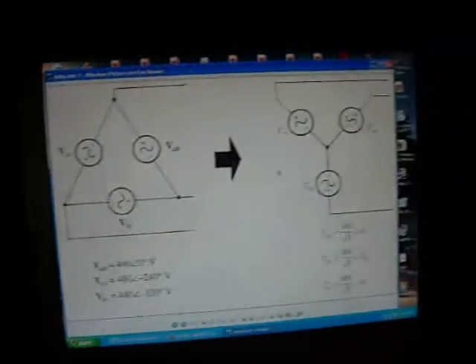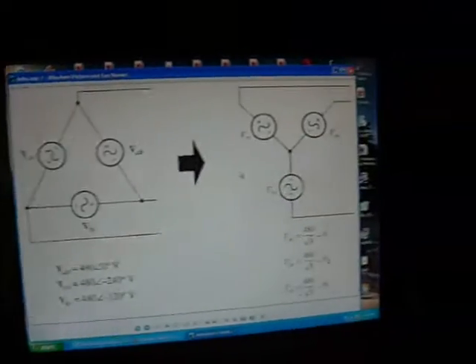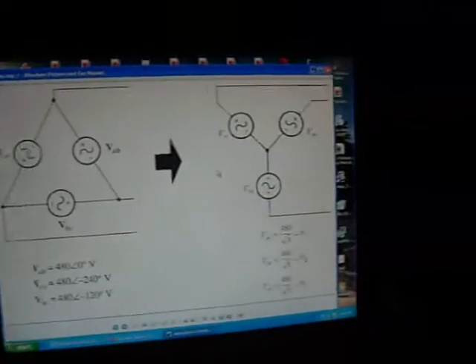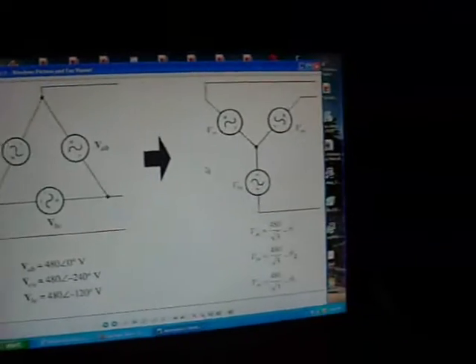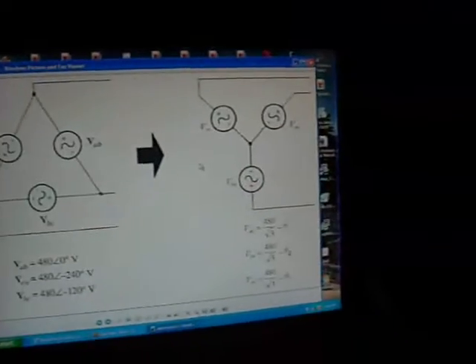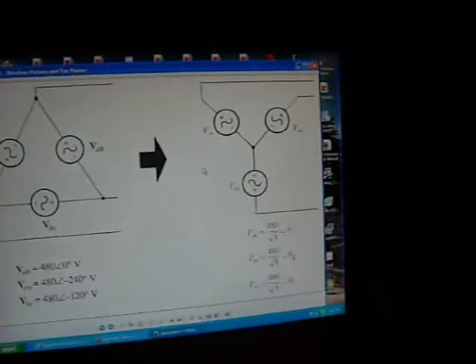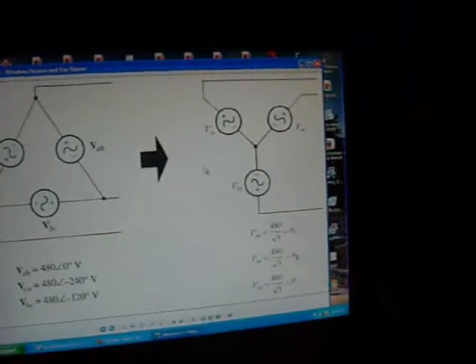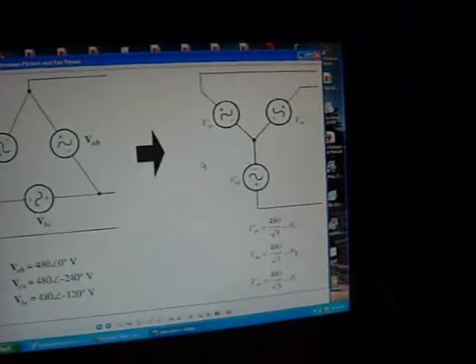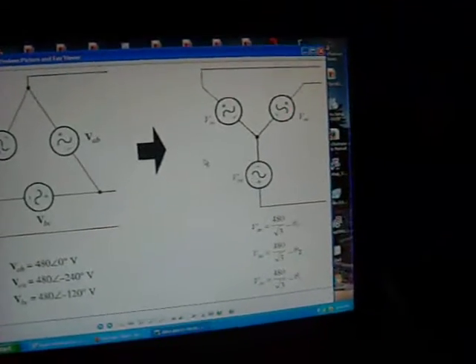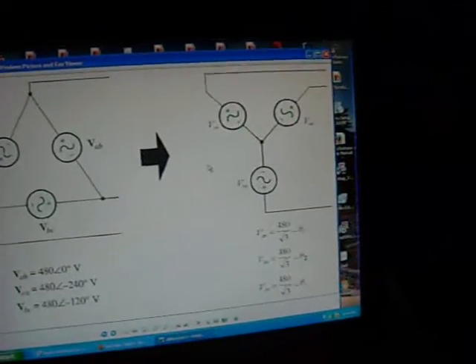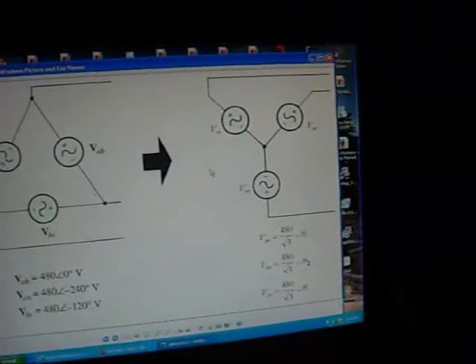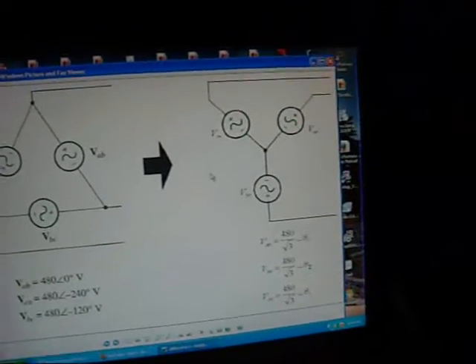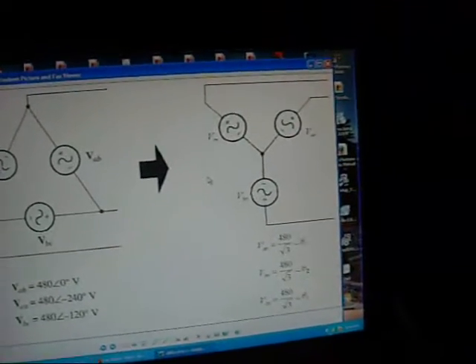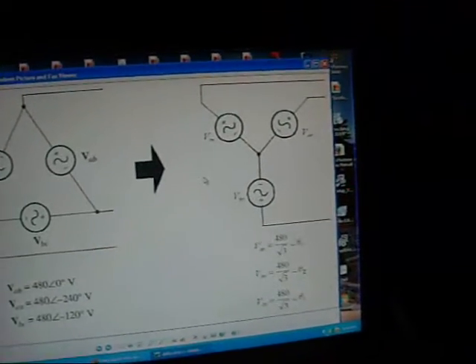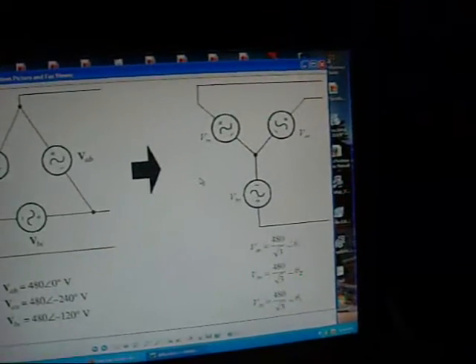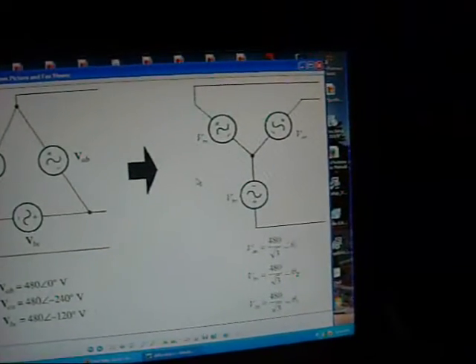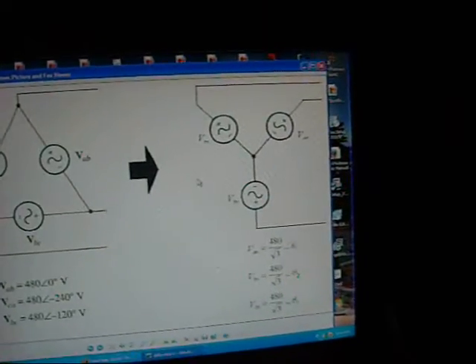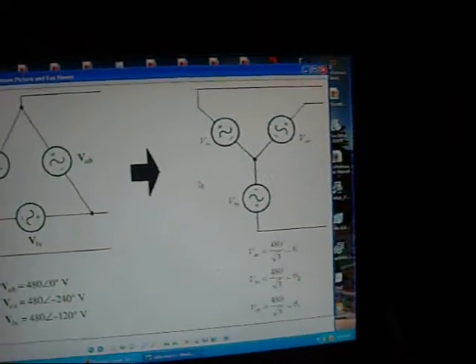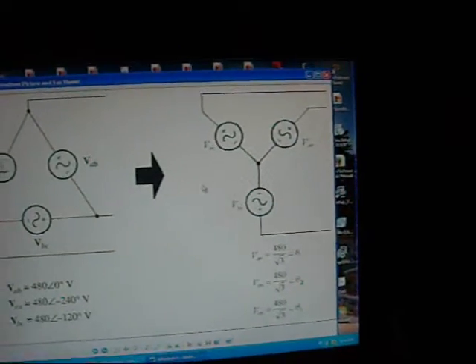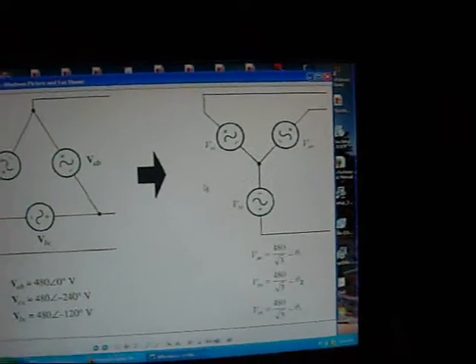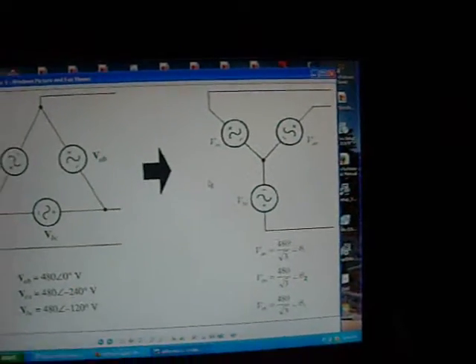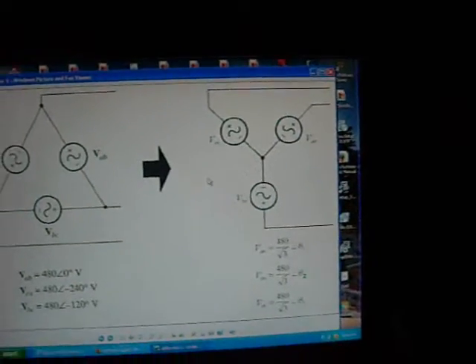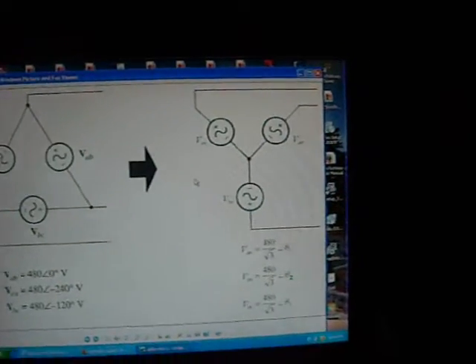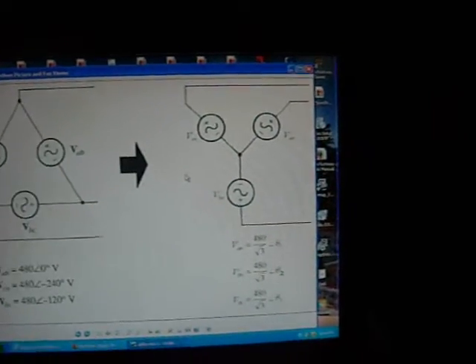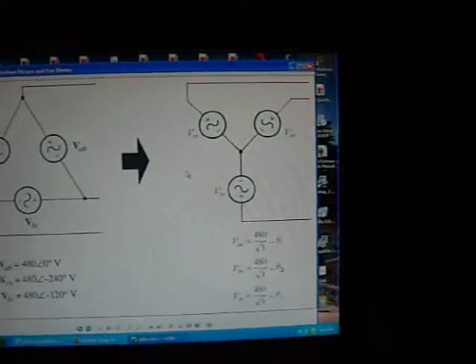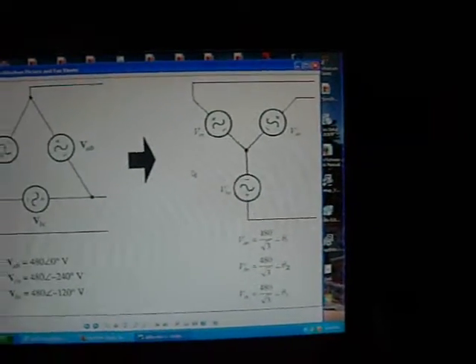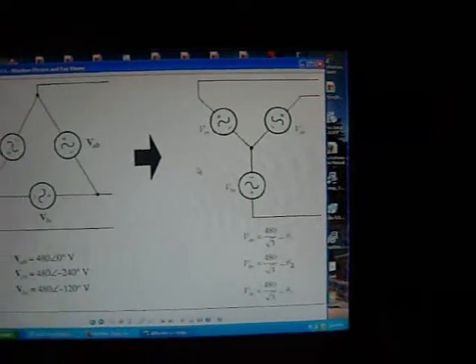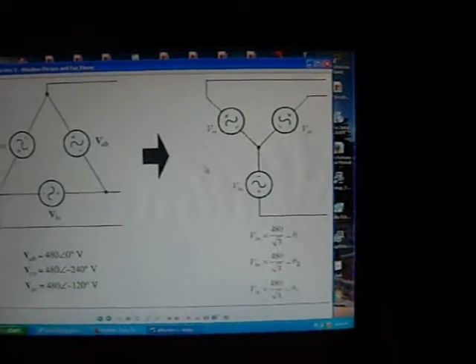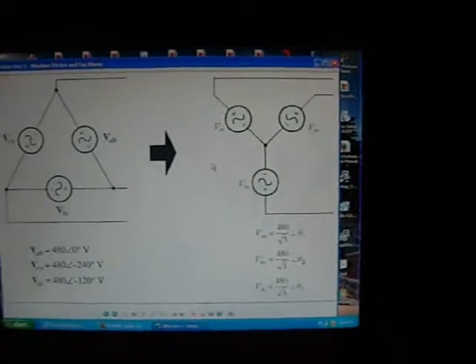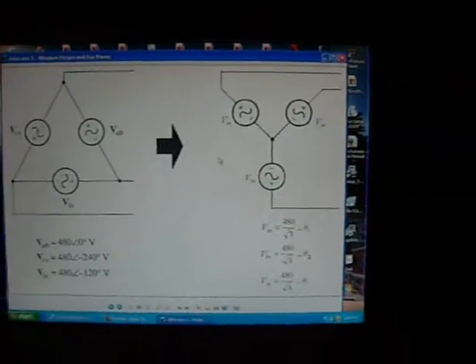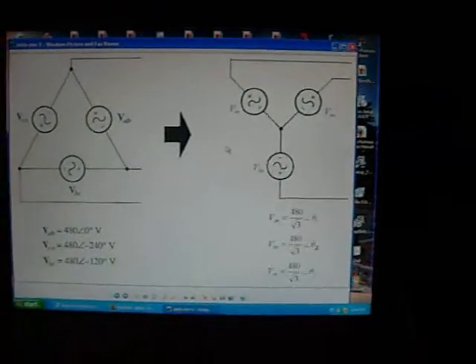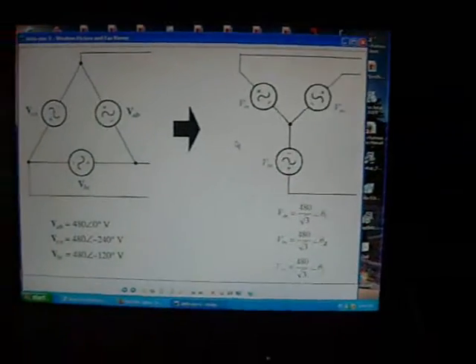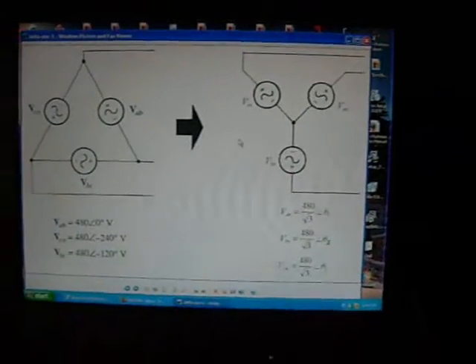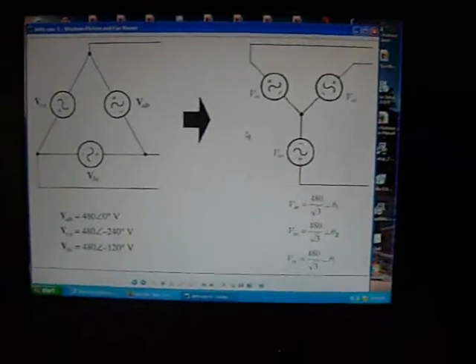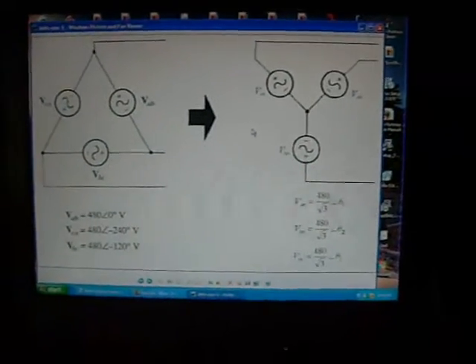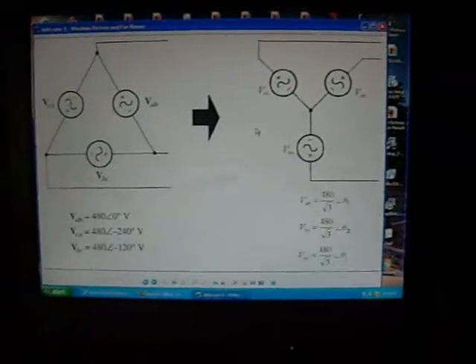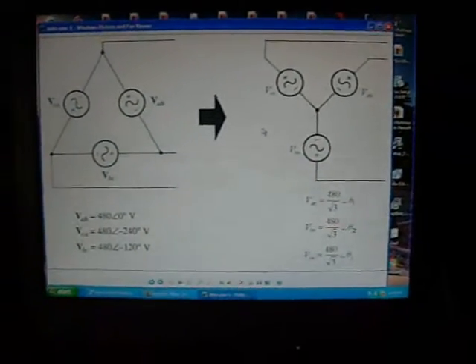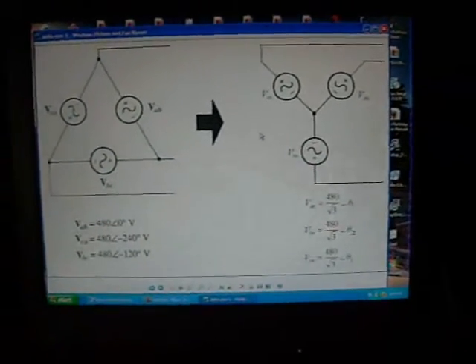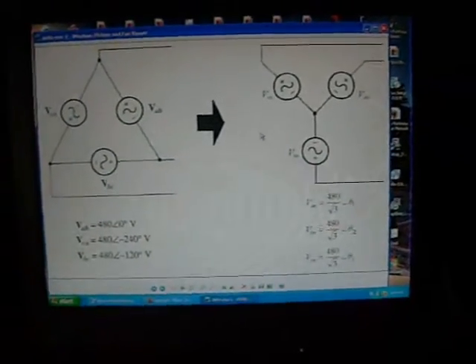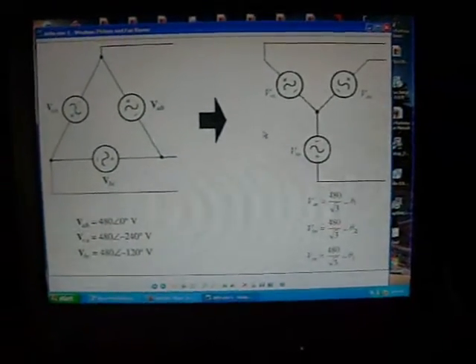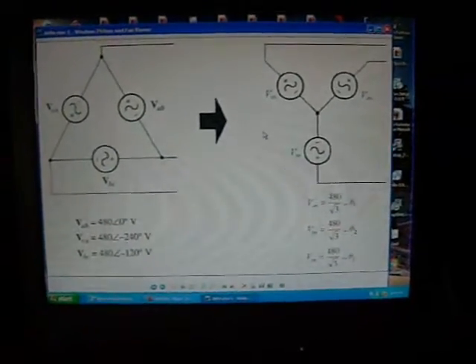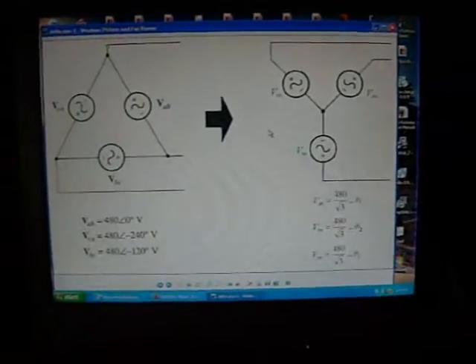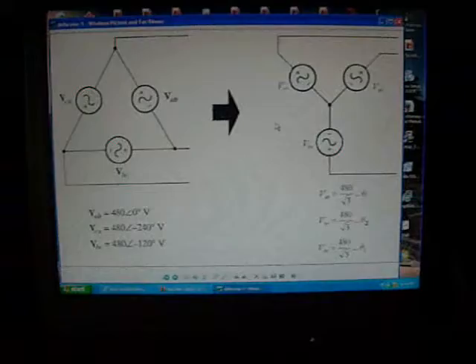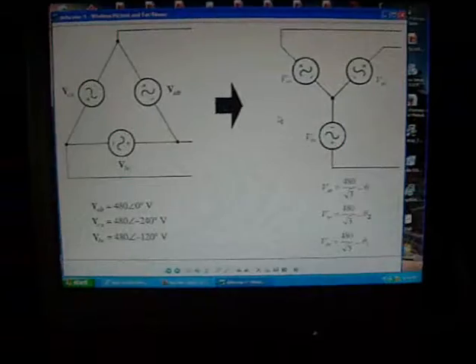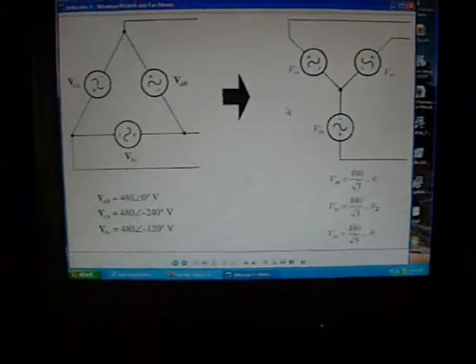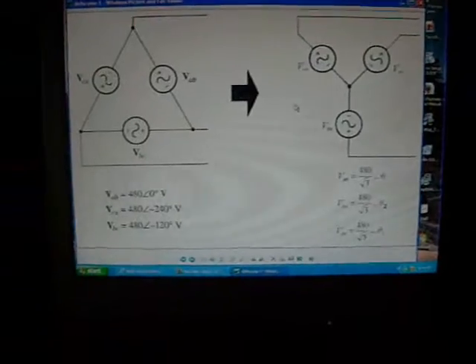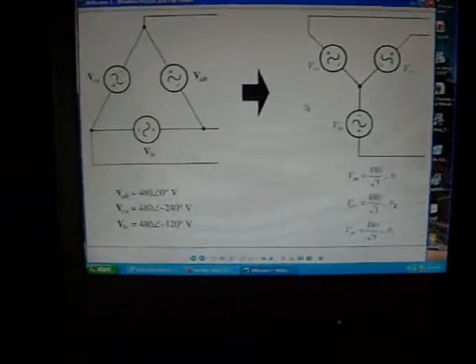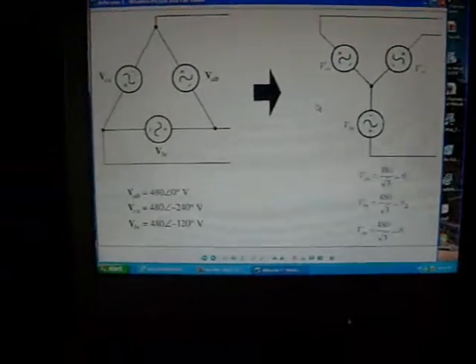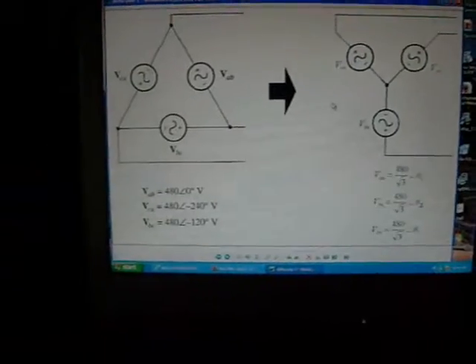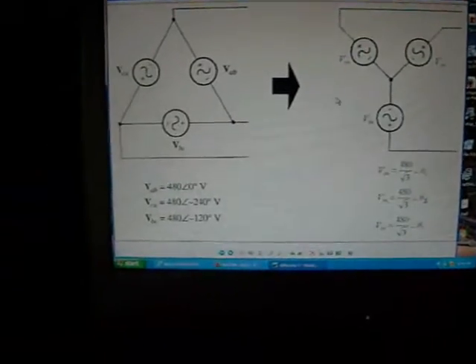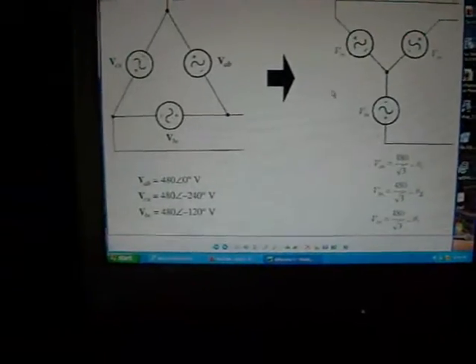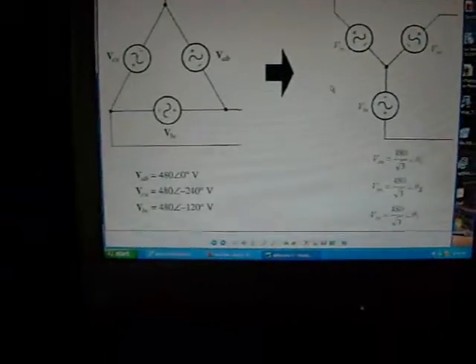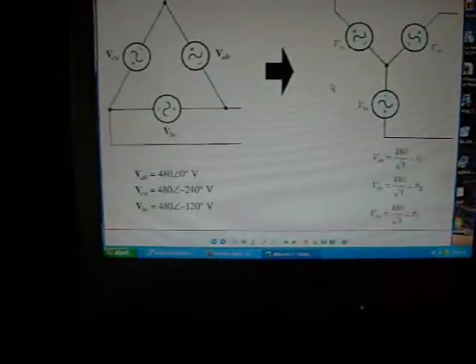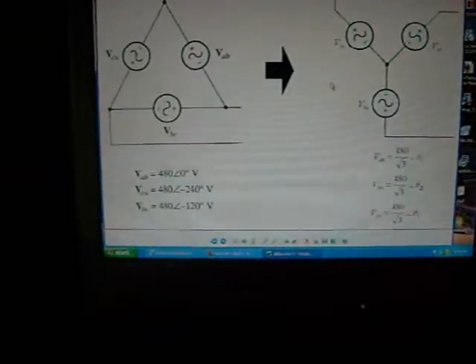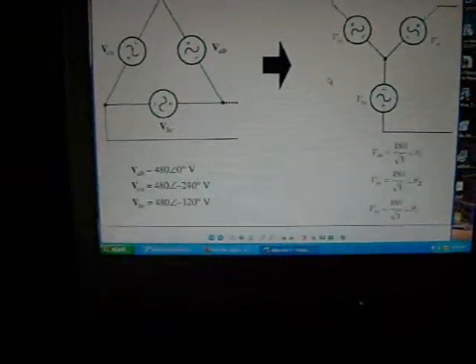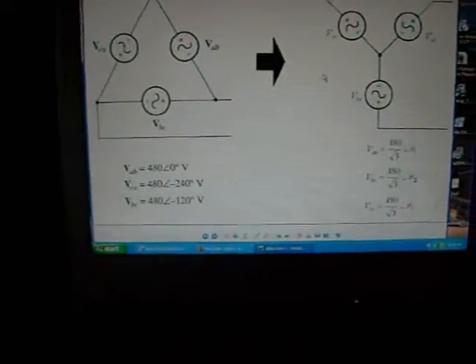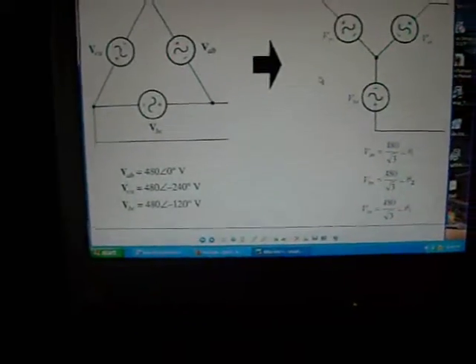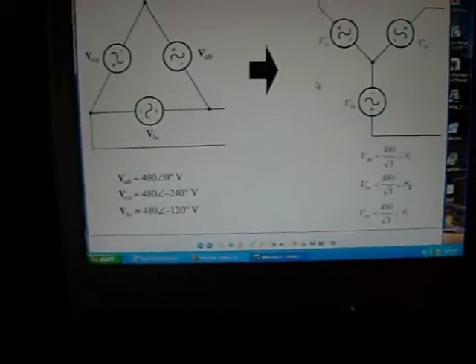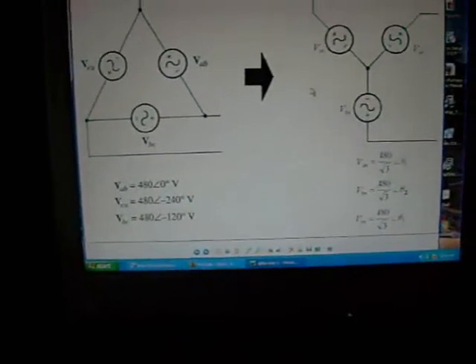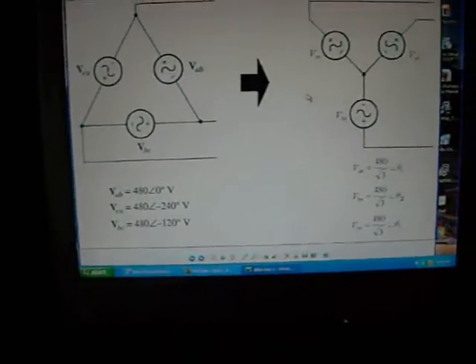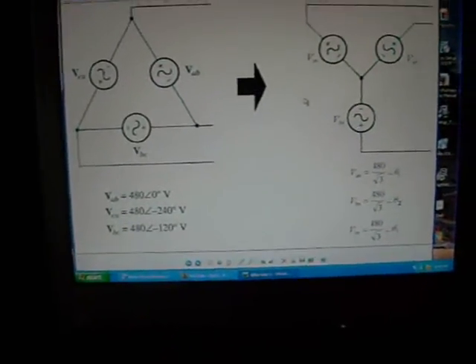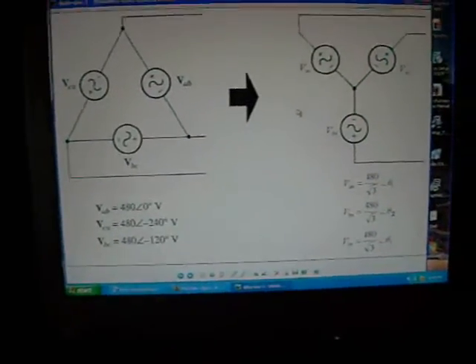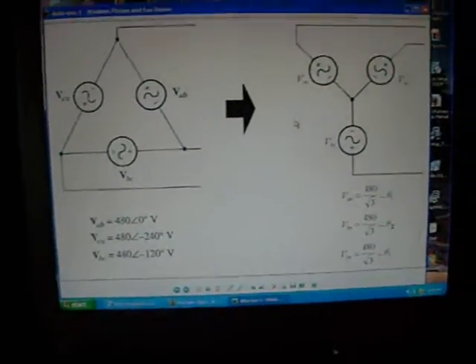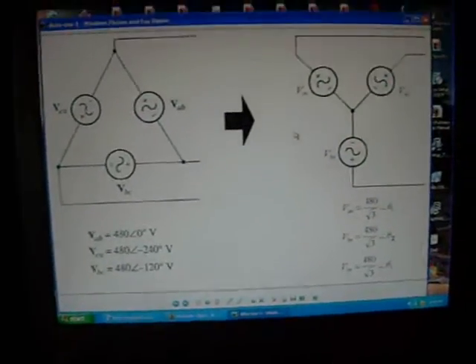I'm still not 100% sure with the 3-phase stuff myself, but it's pretty straightforward to understand once you've got something on paper.